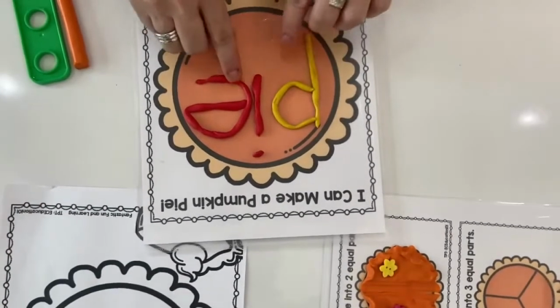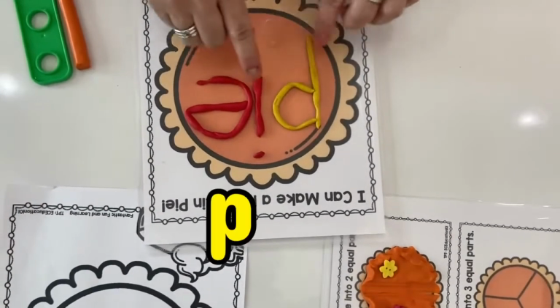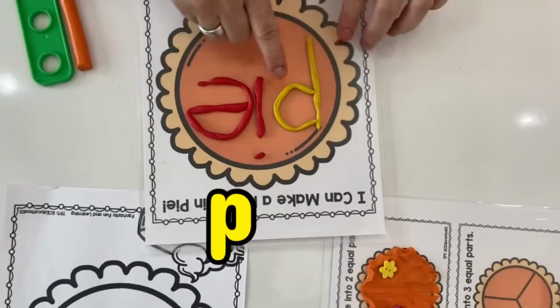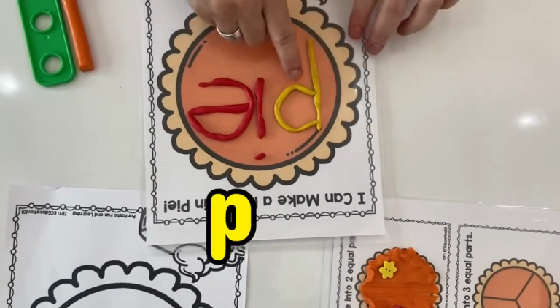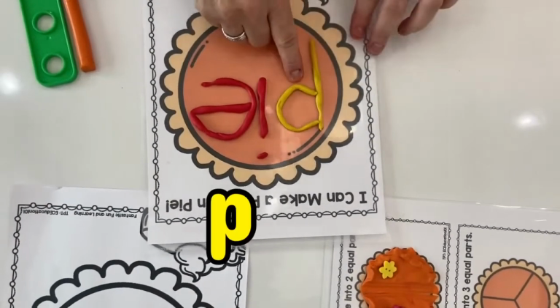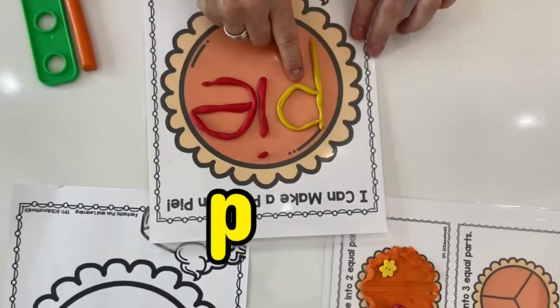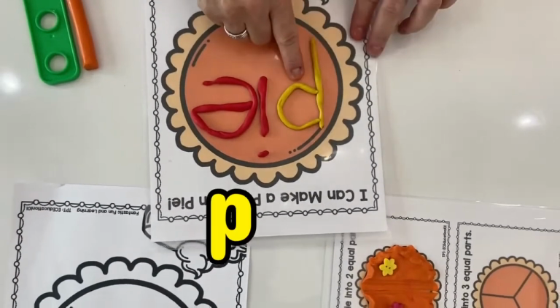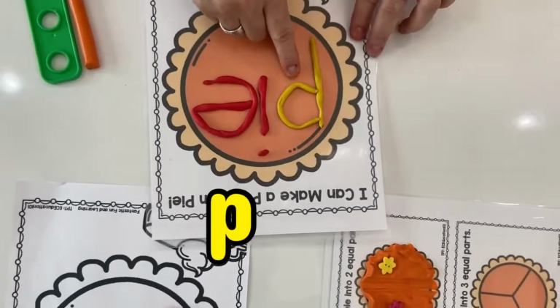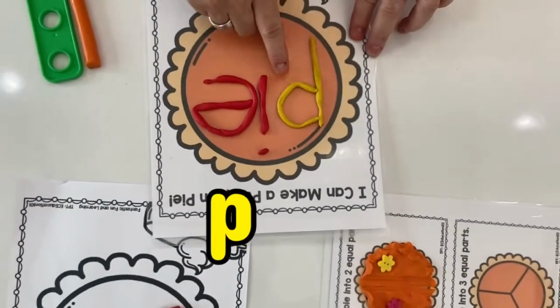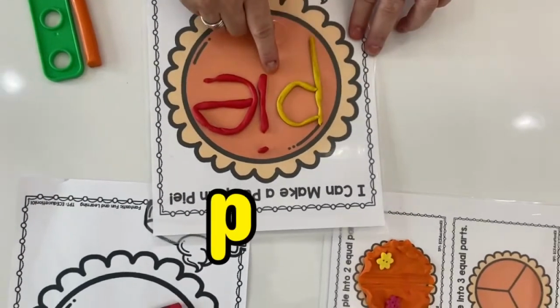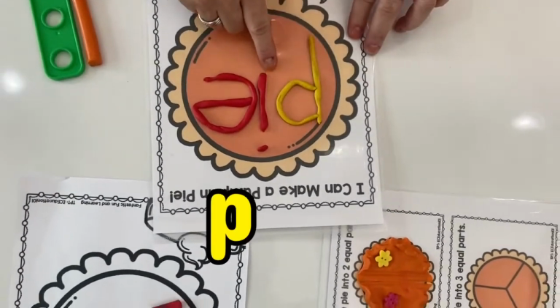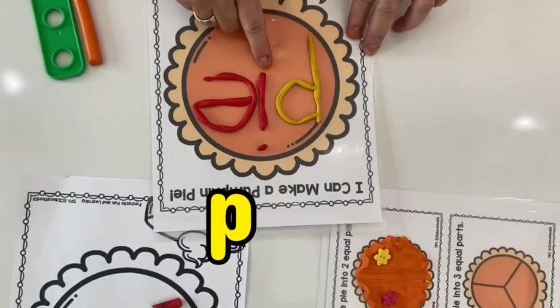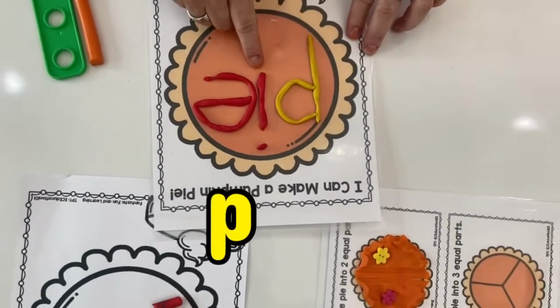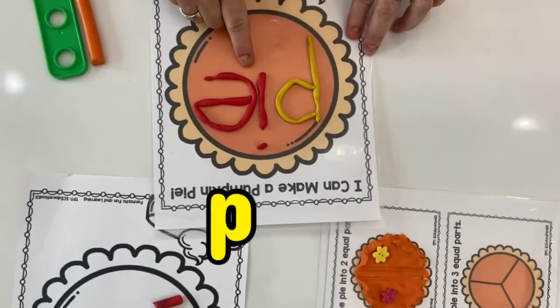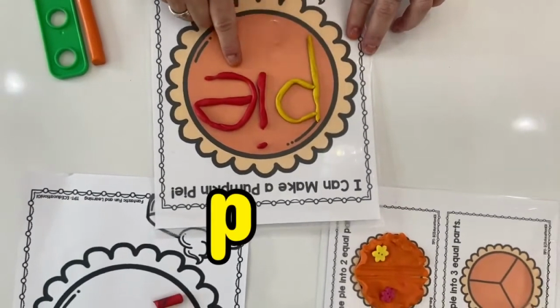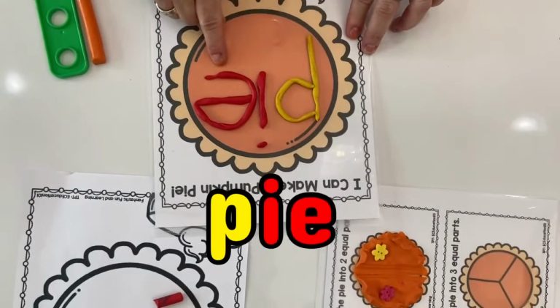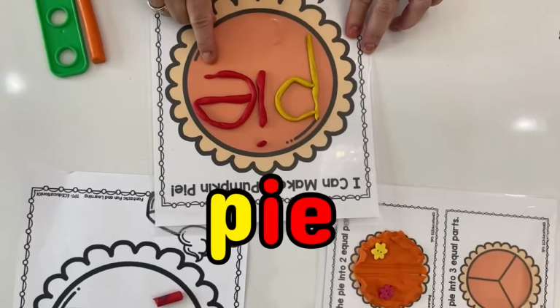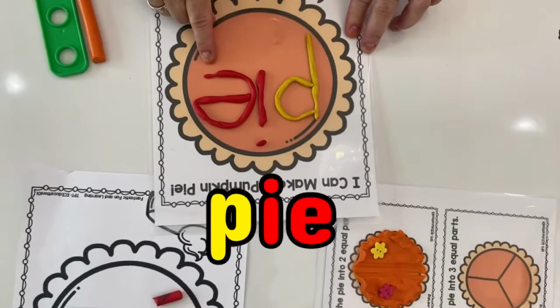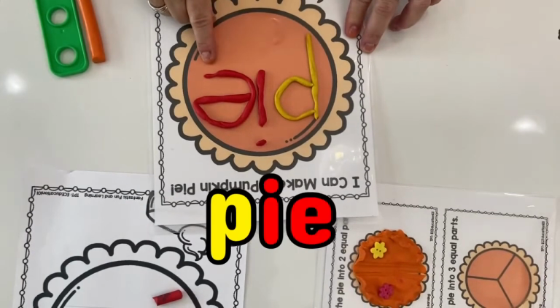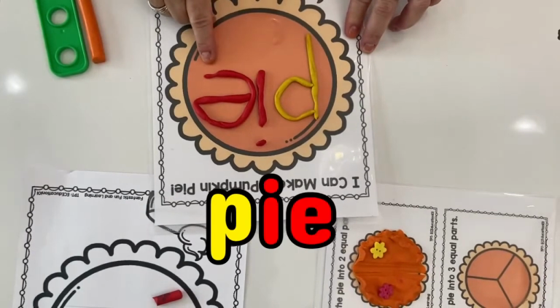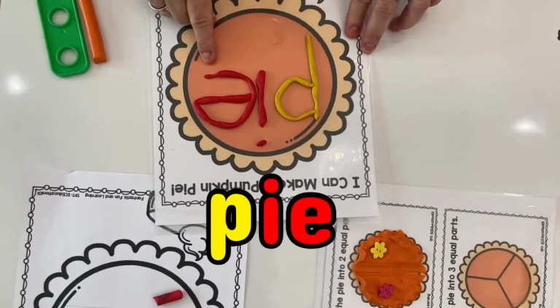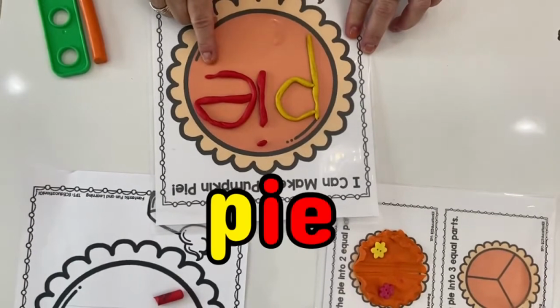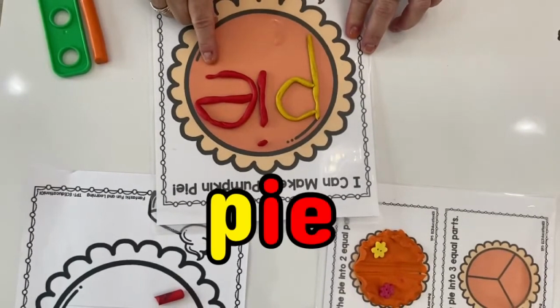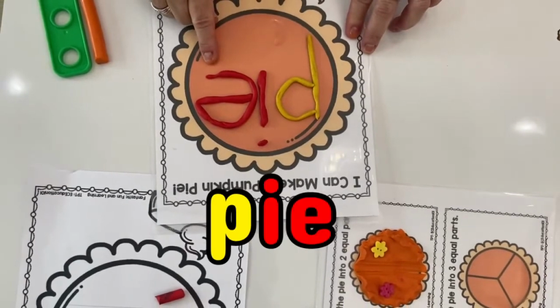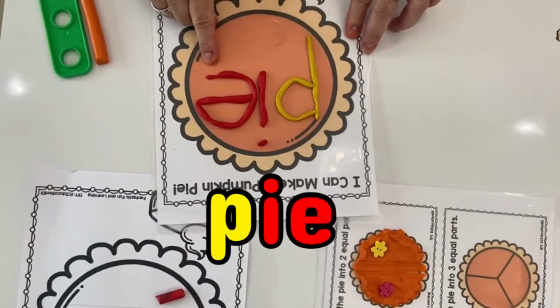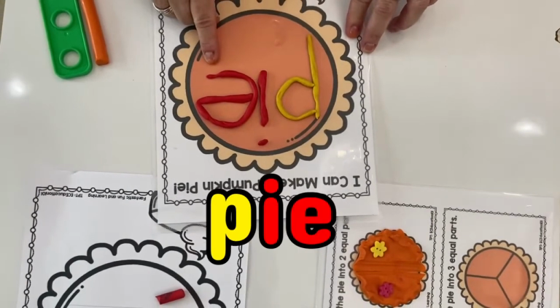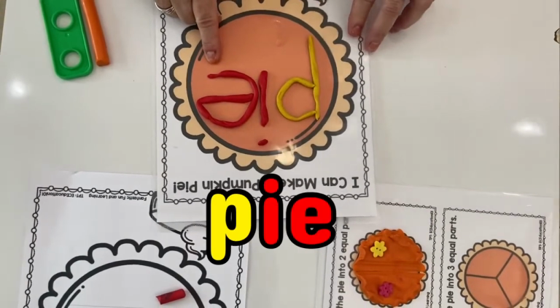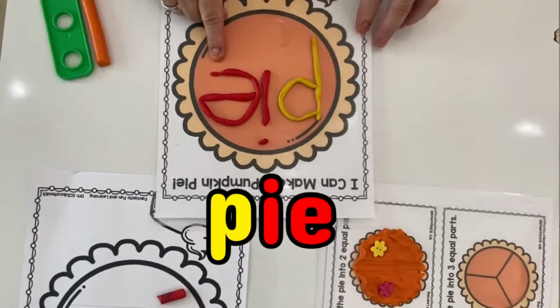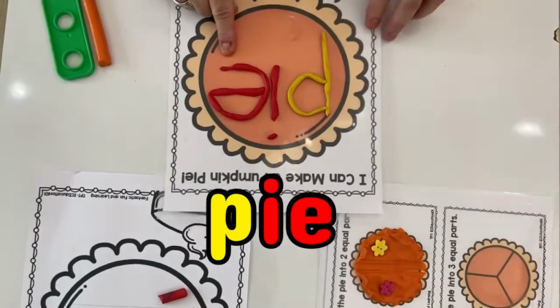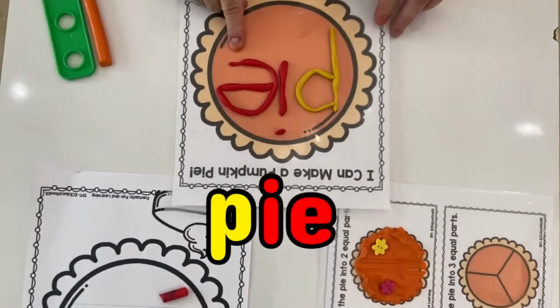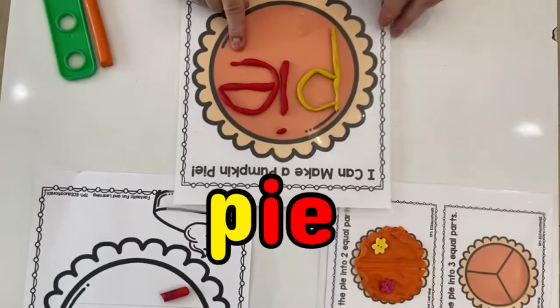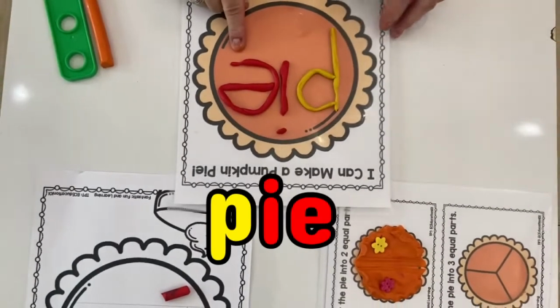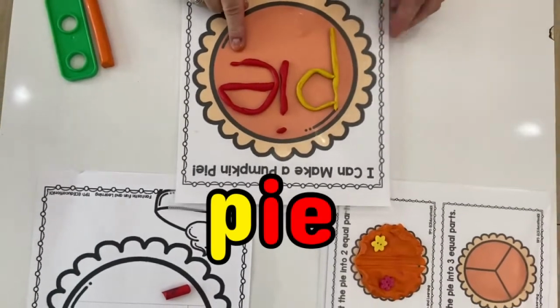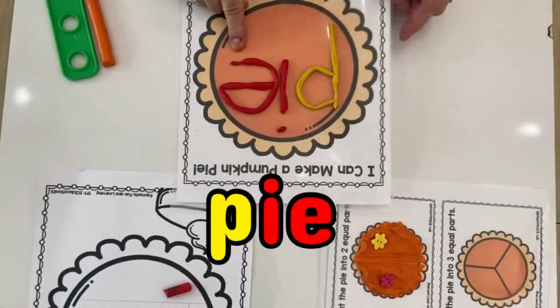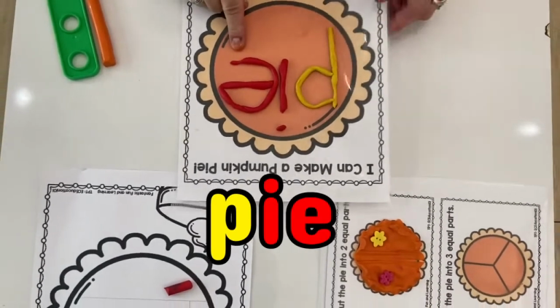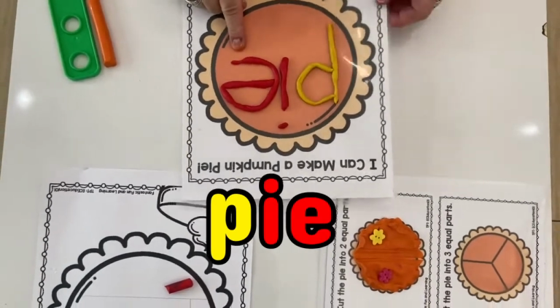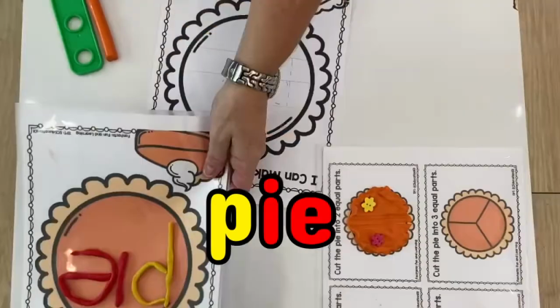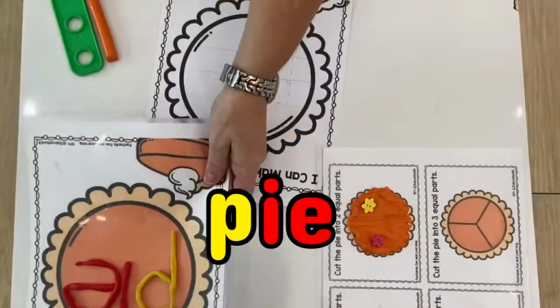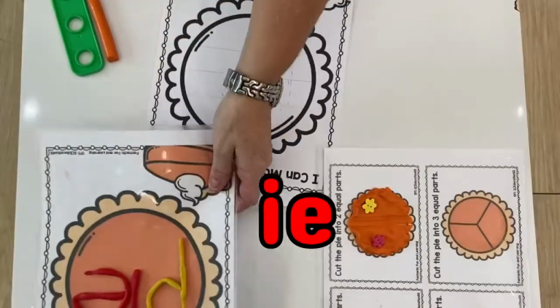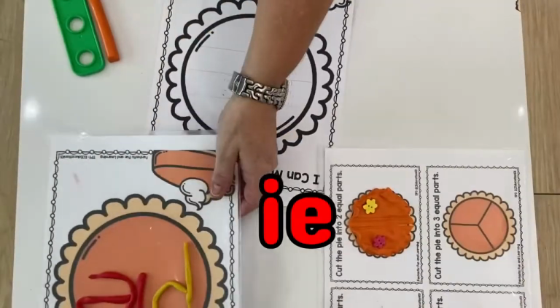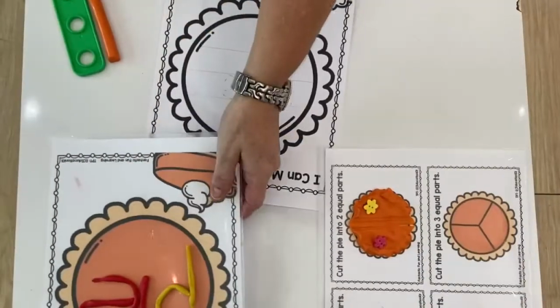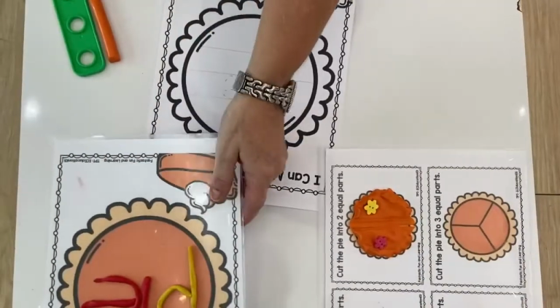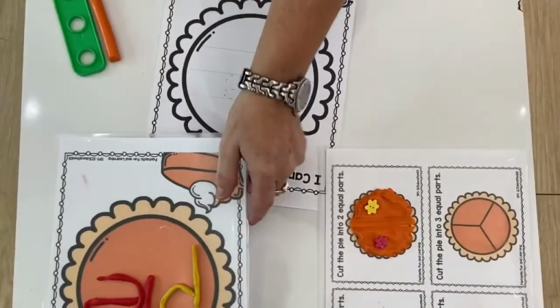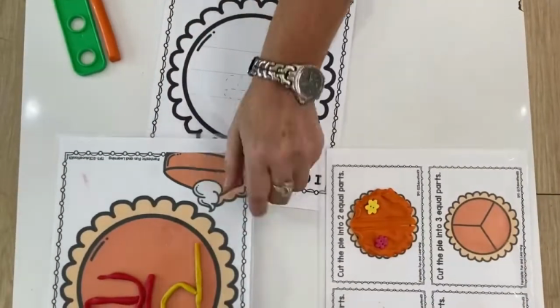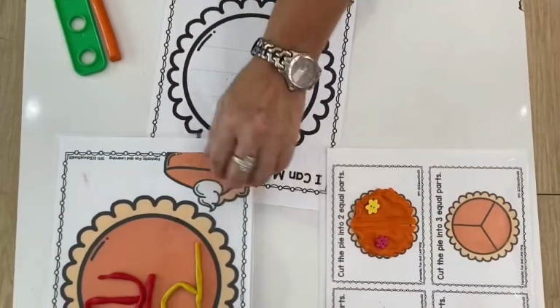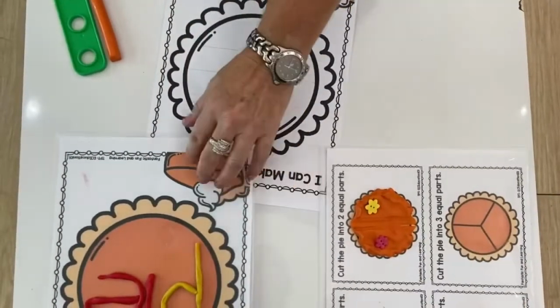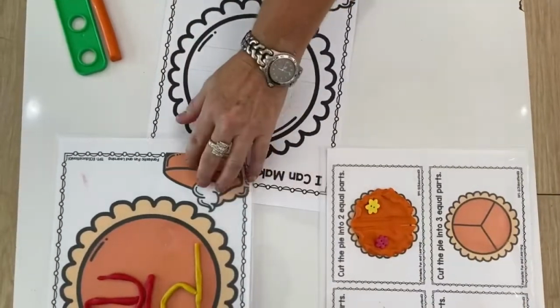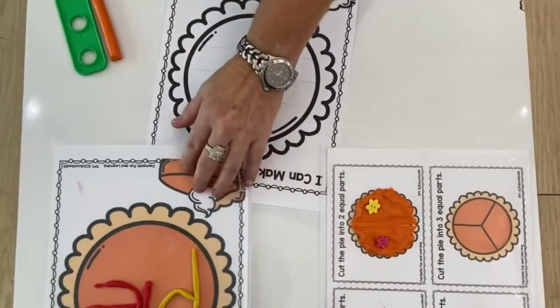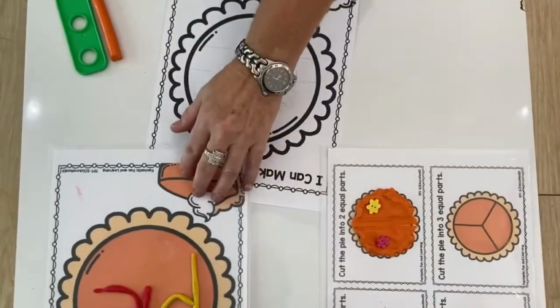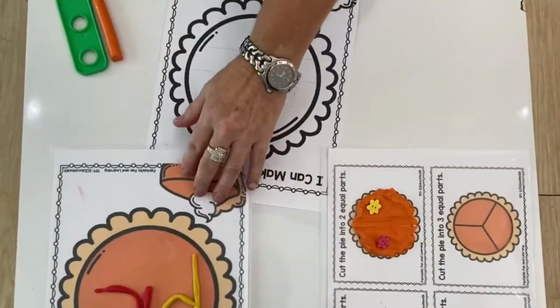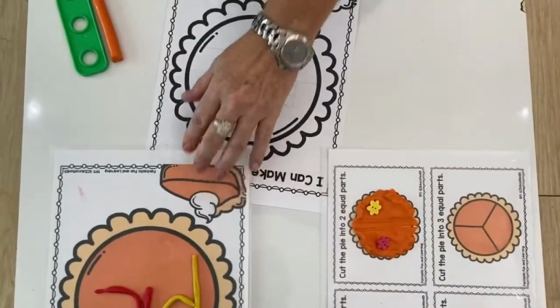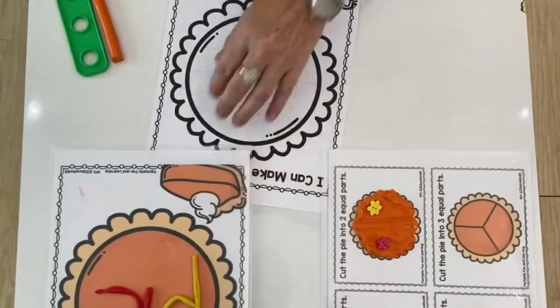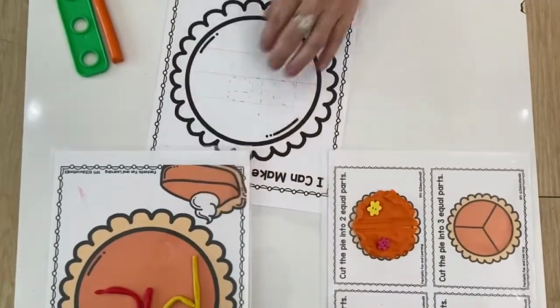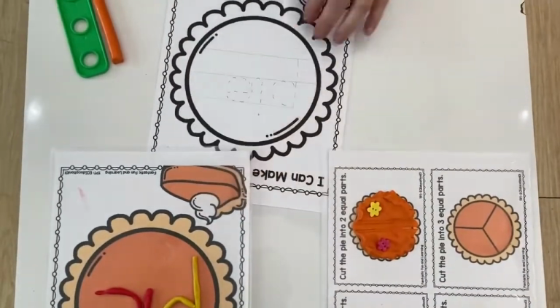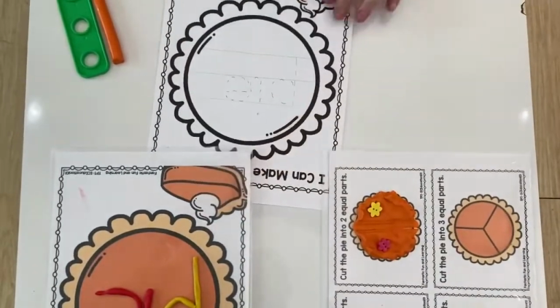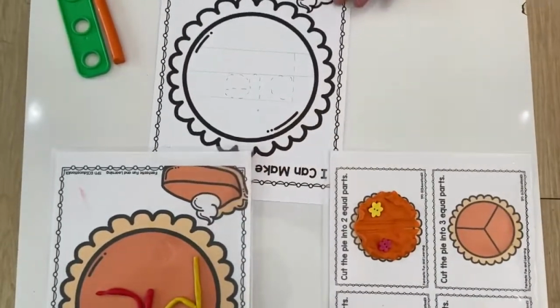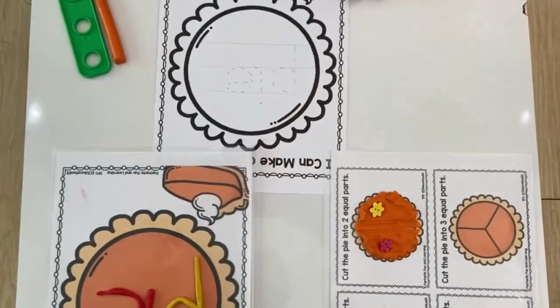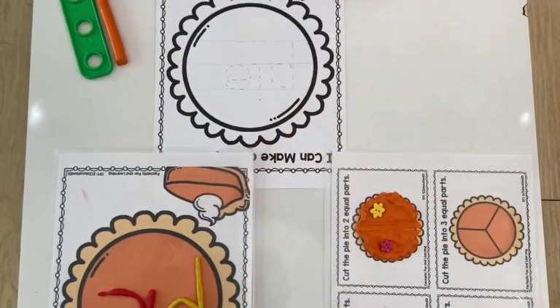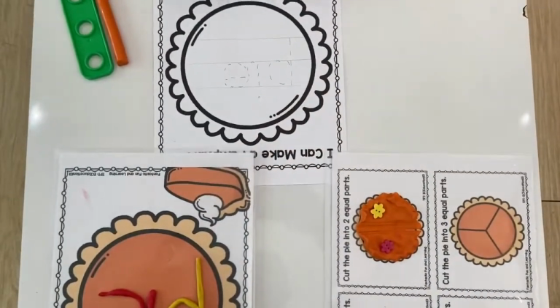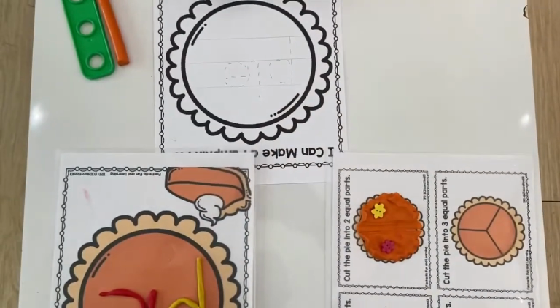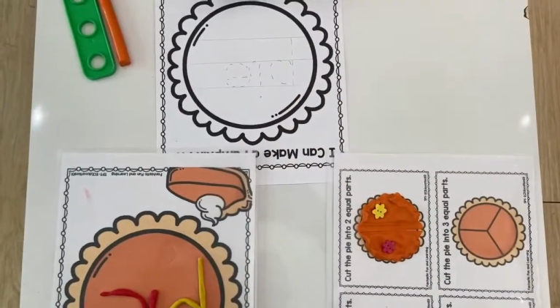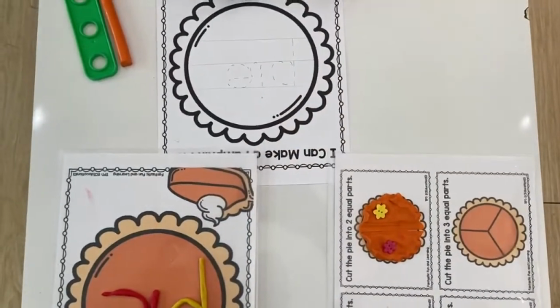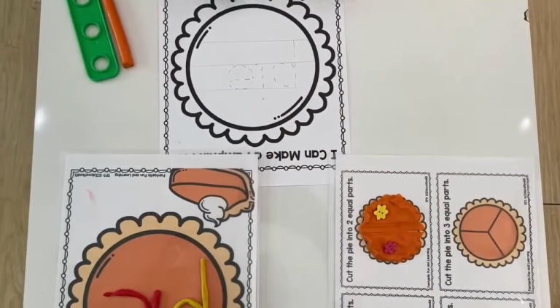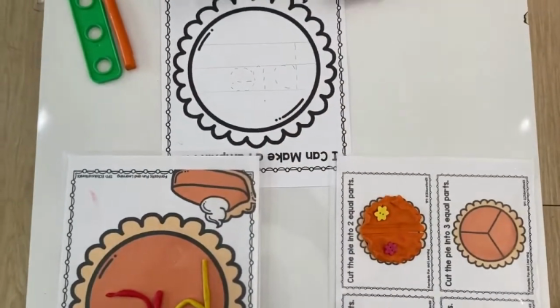P-P-Pie. That means we're very busy today, aren't we?